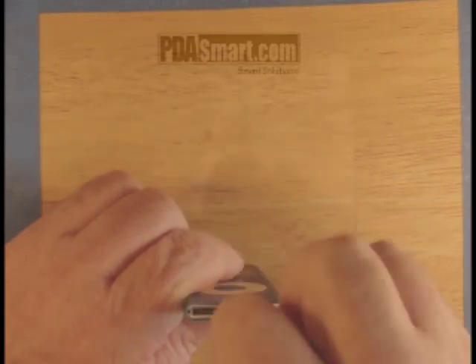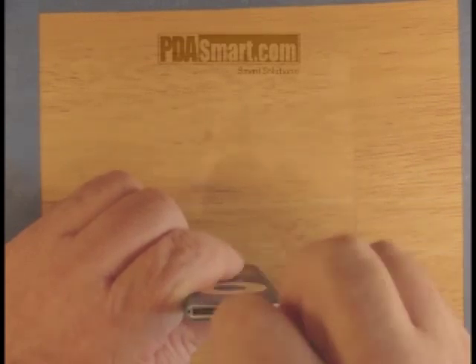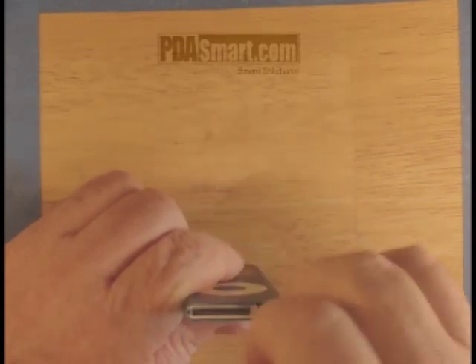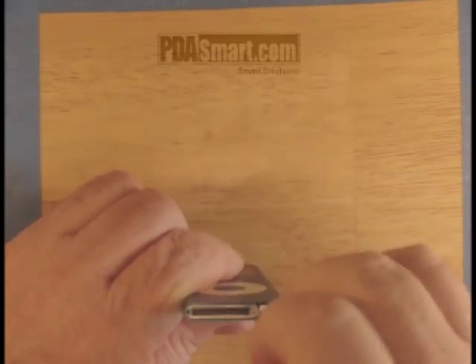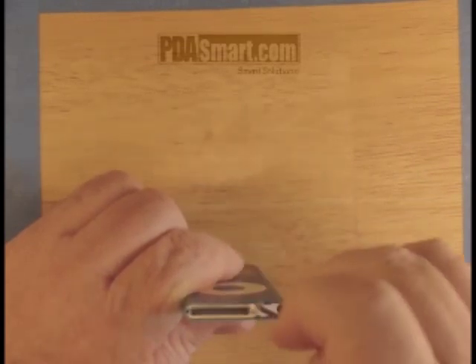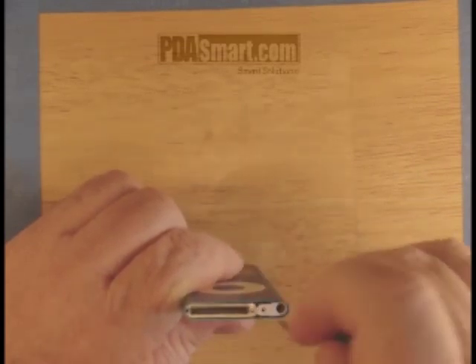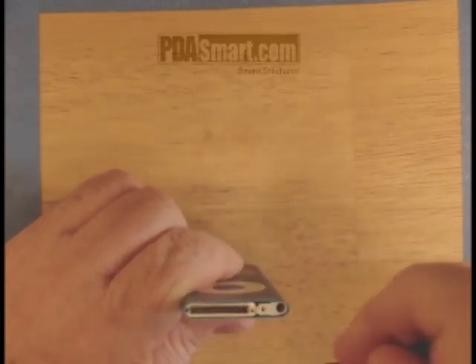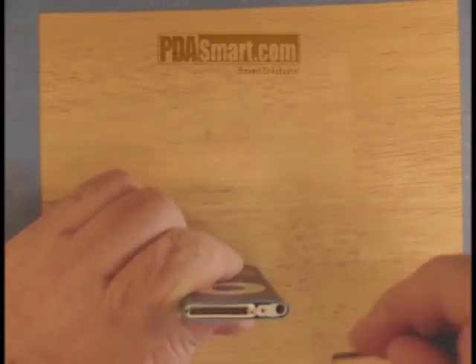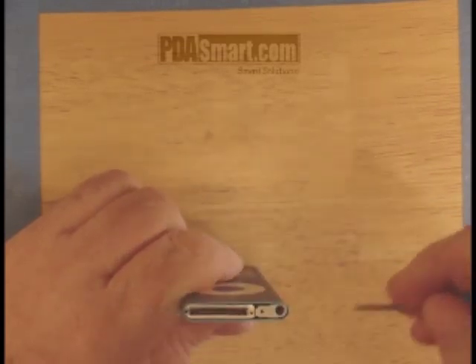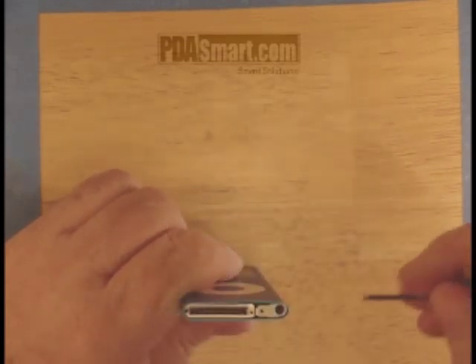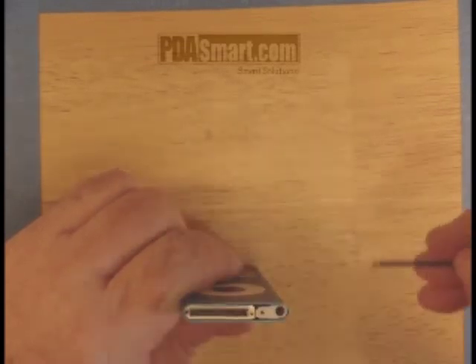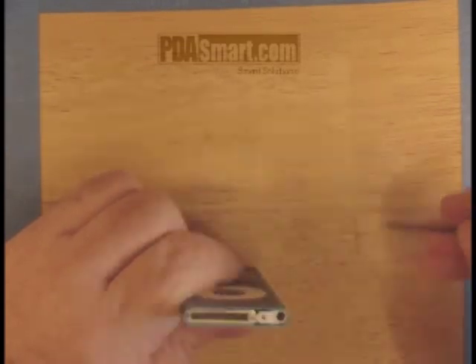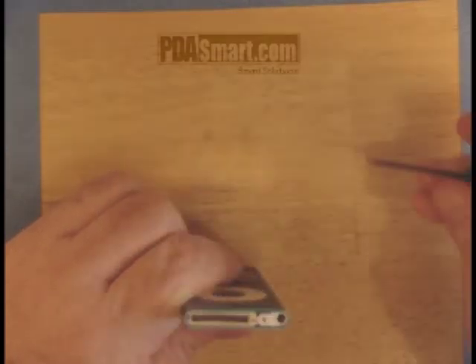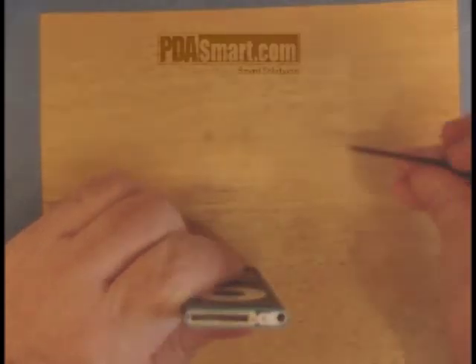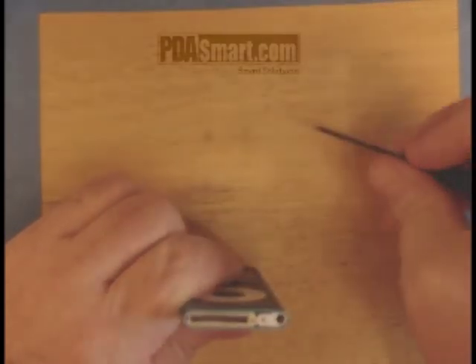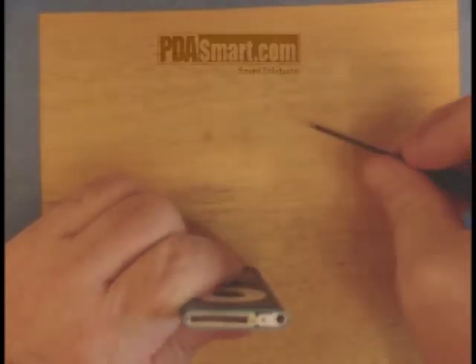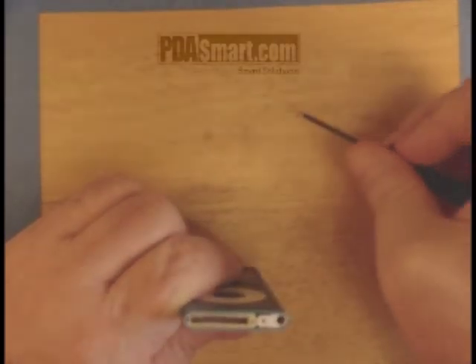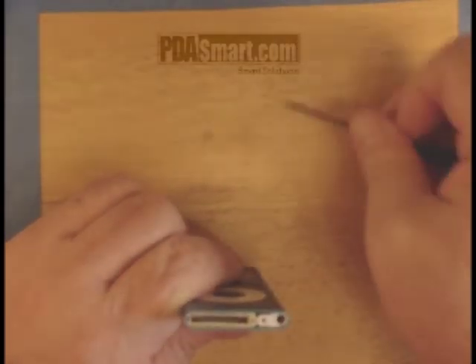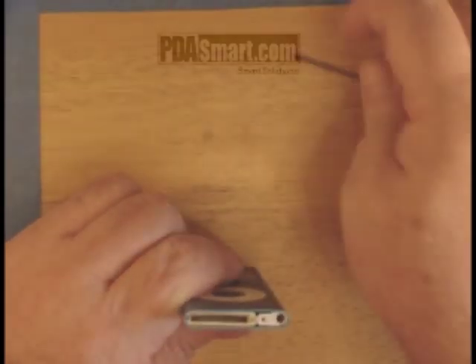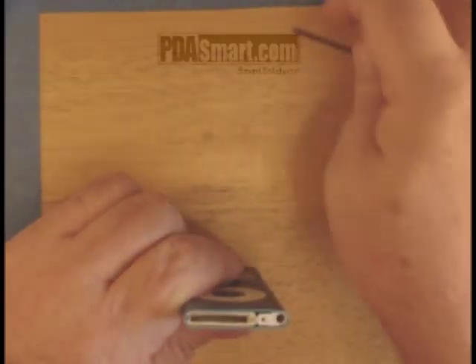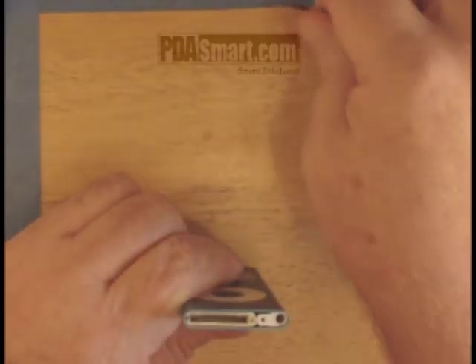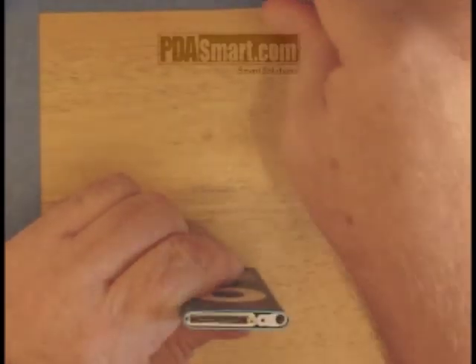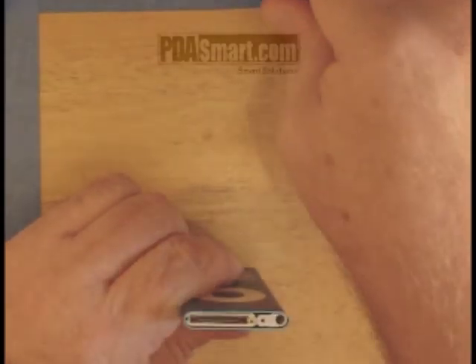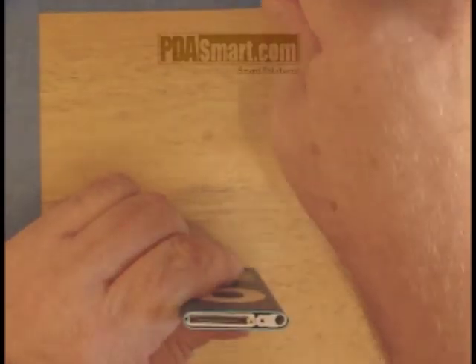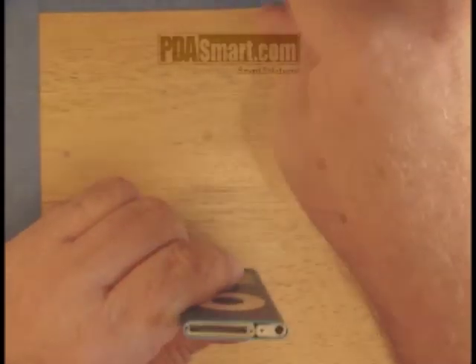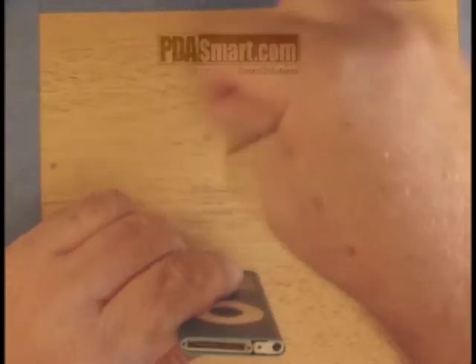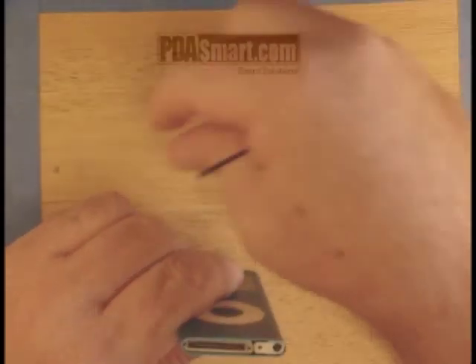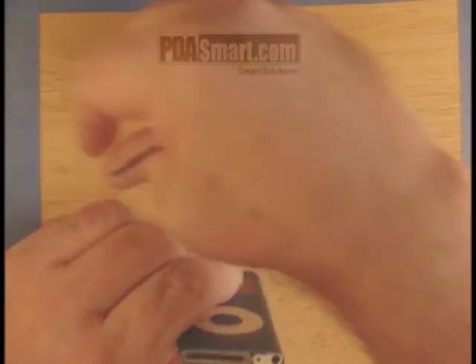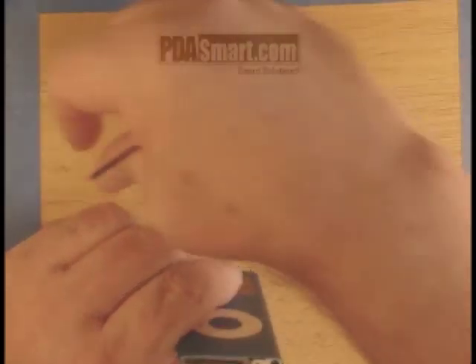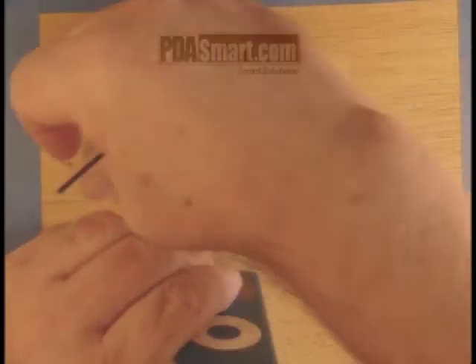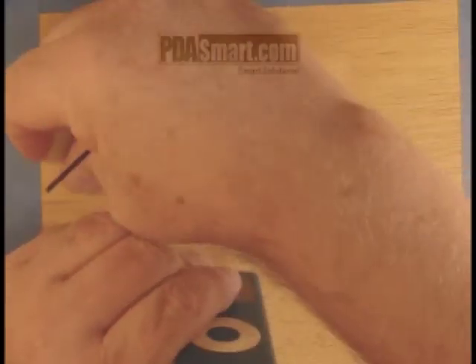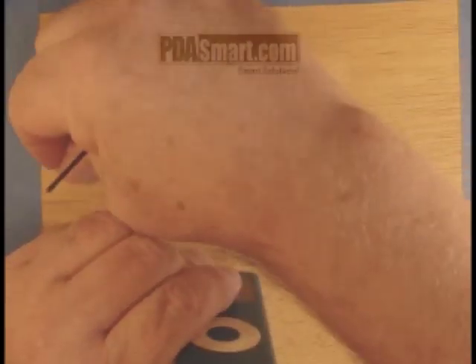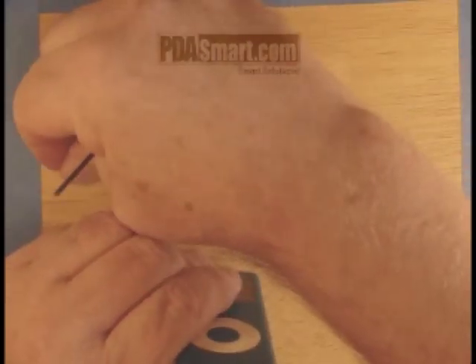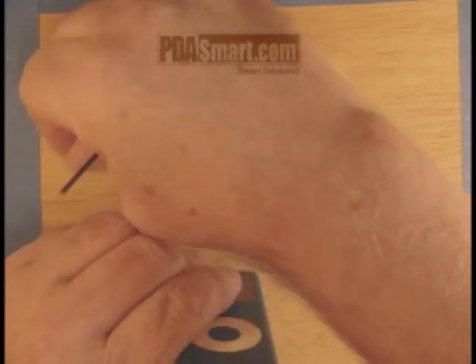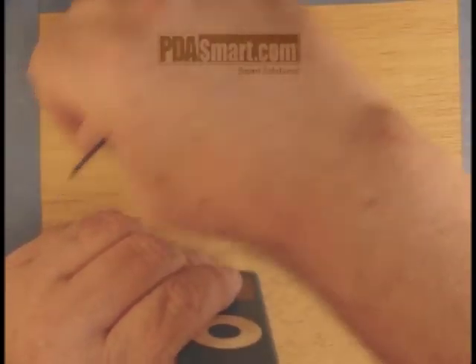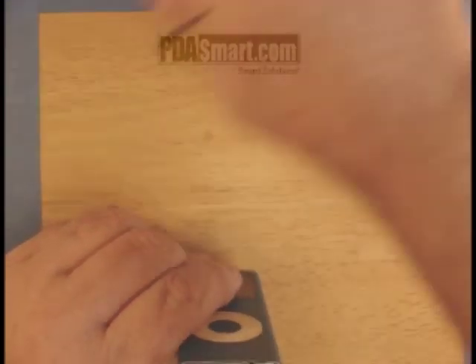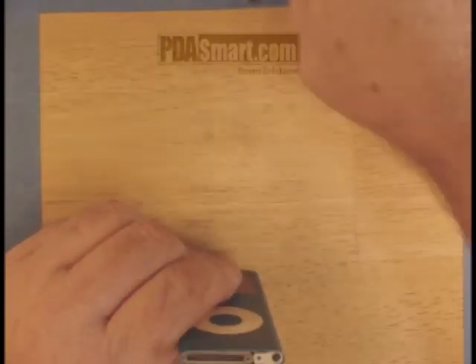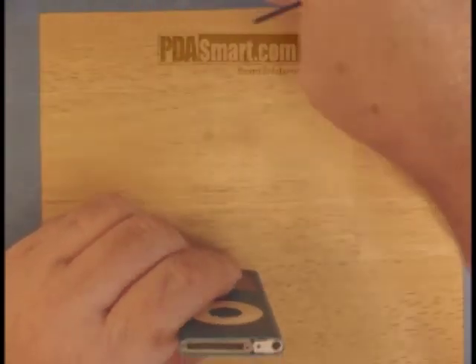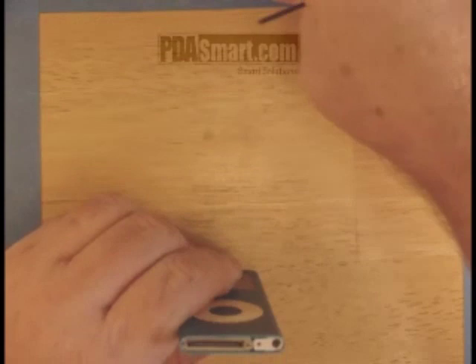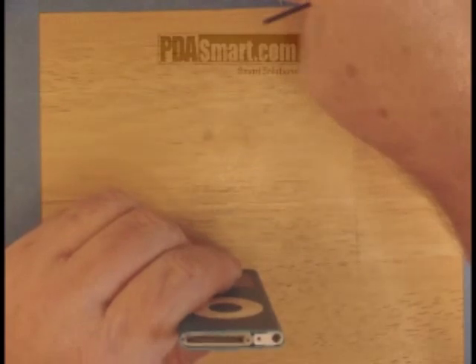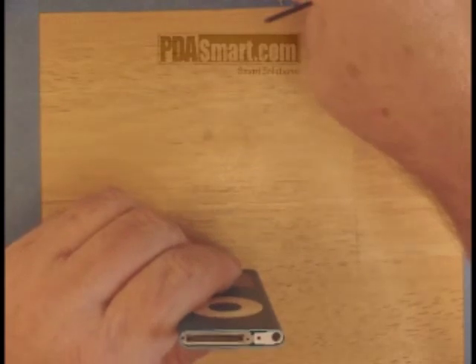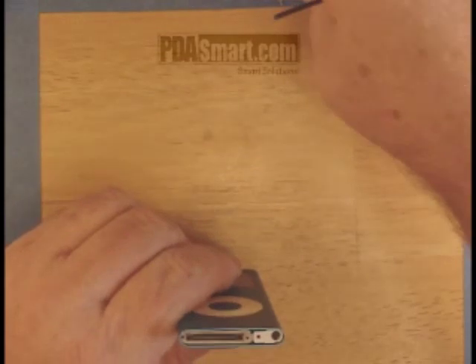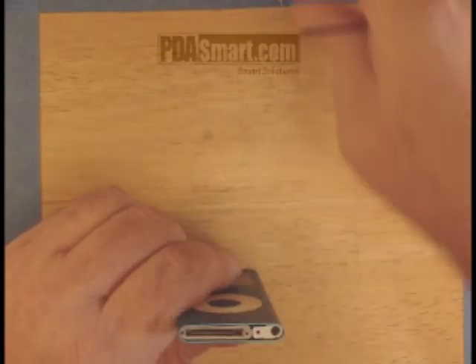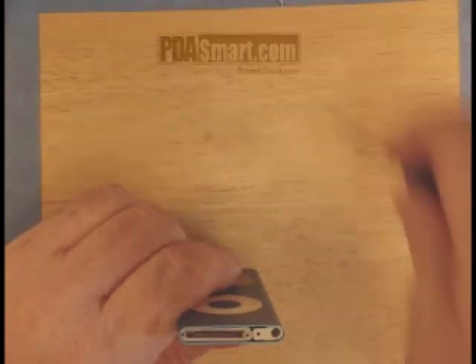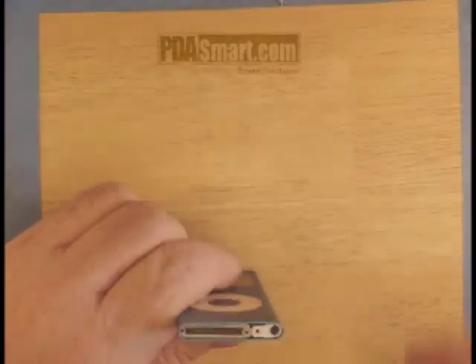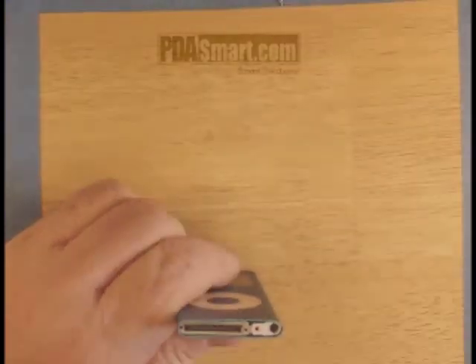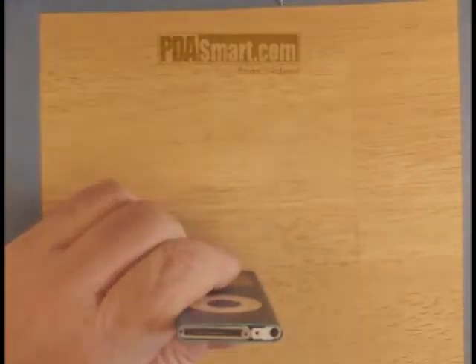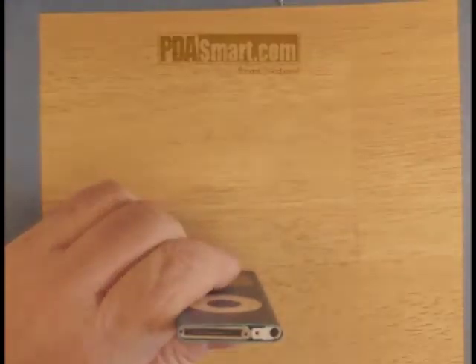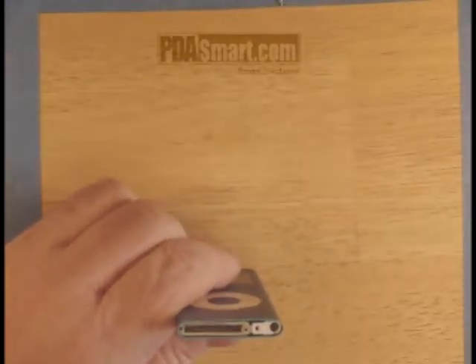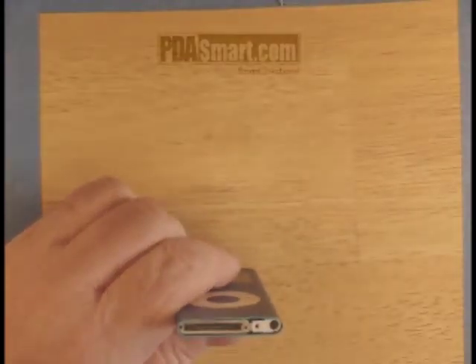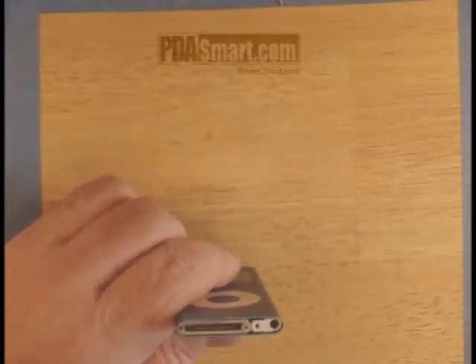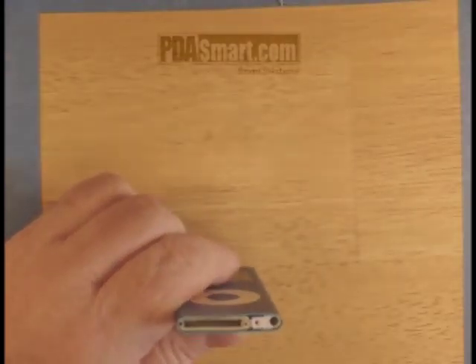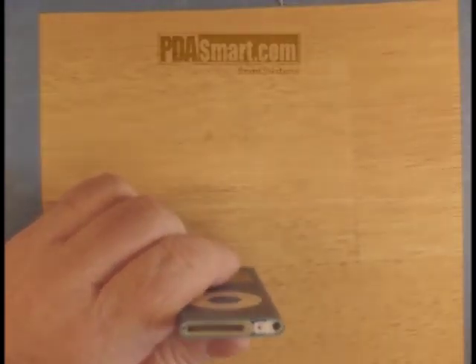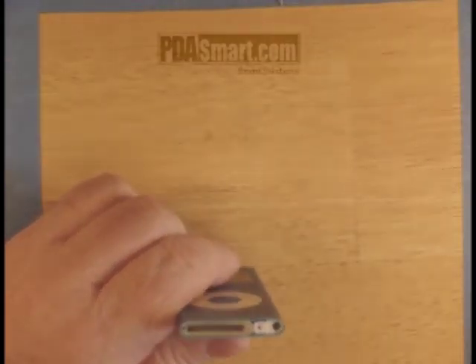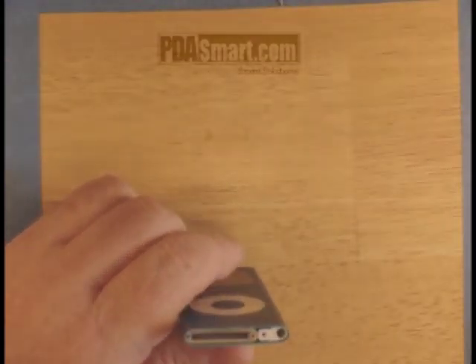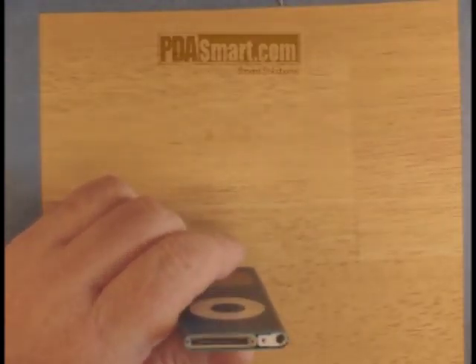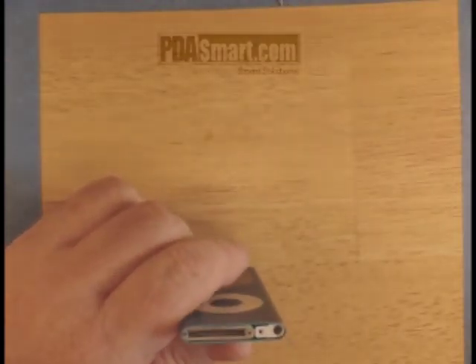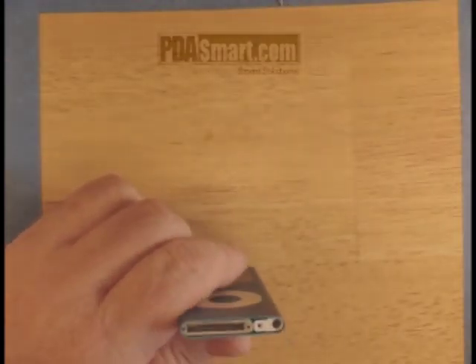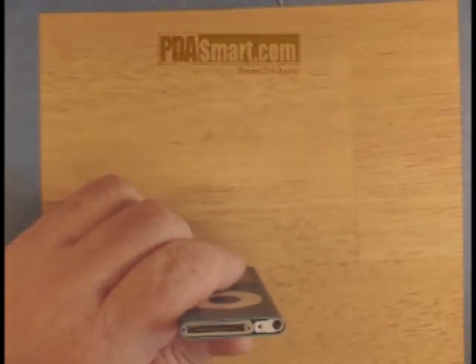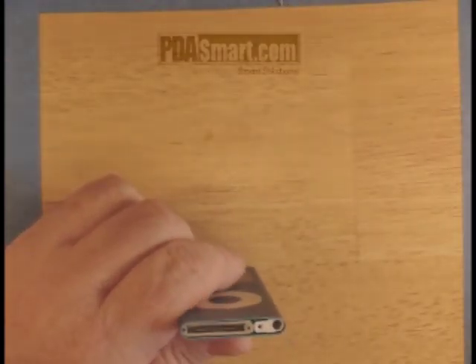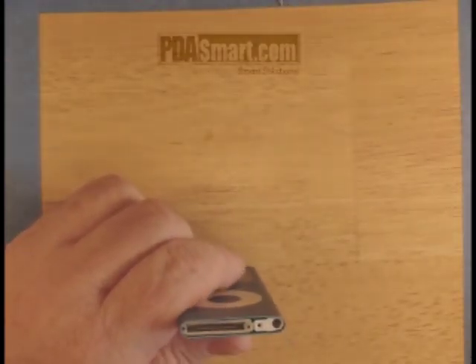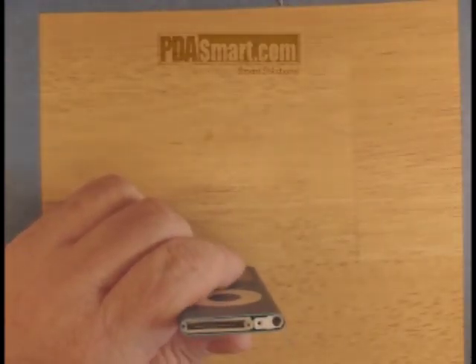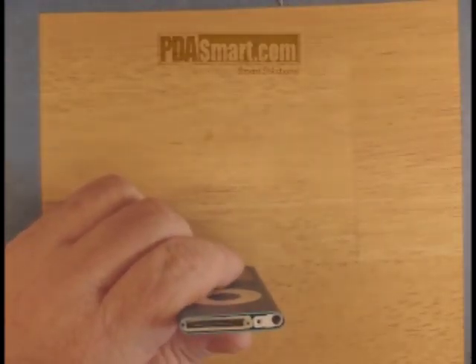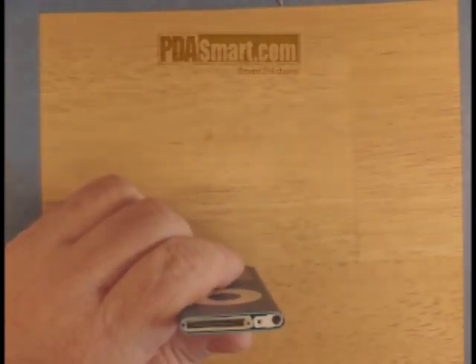Once those two screws are gone, we need to take something like the pry tool and gently pry up the white piece.